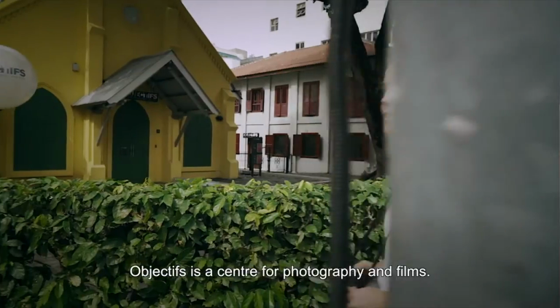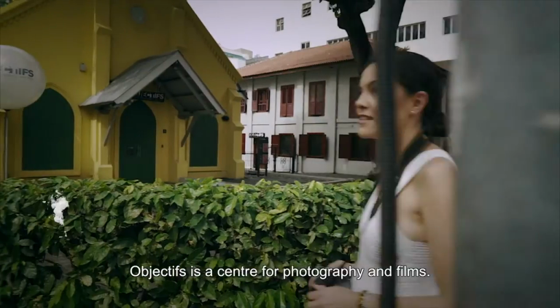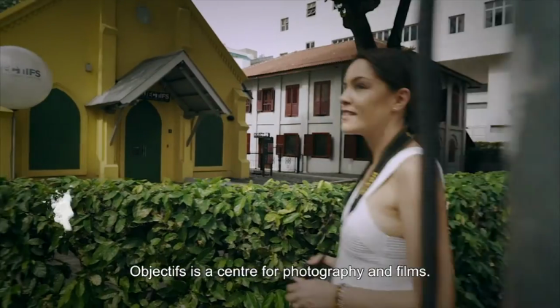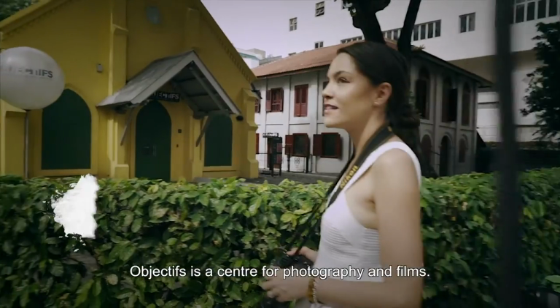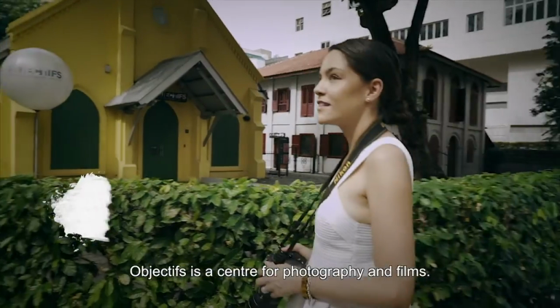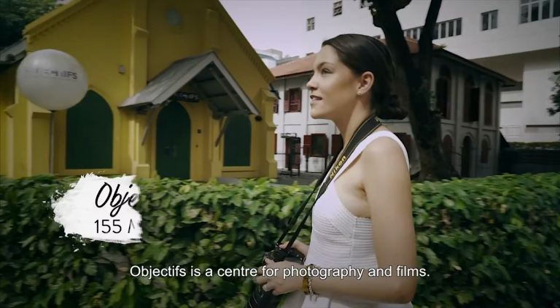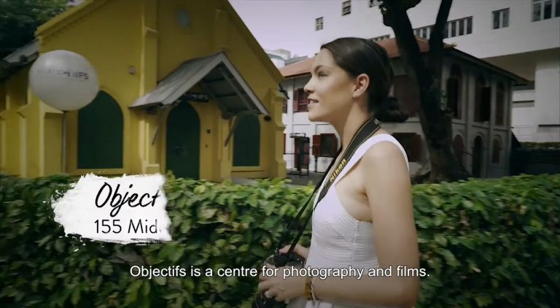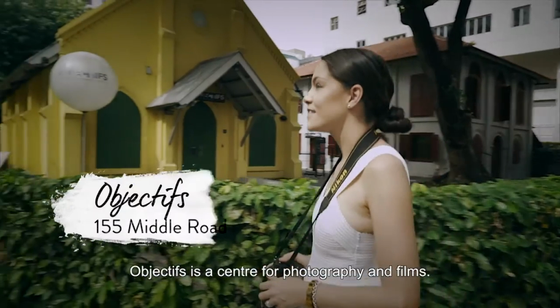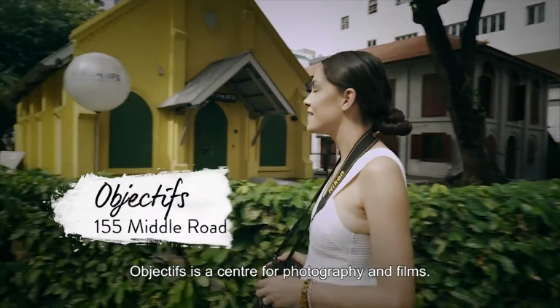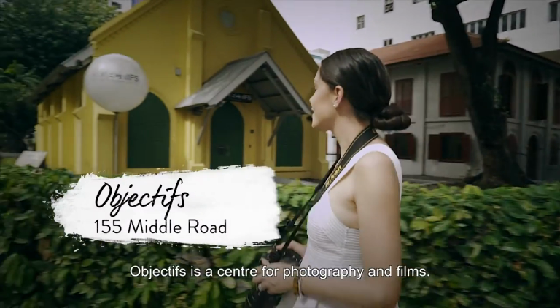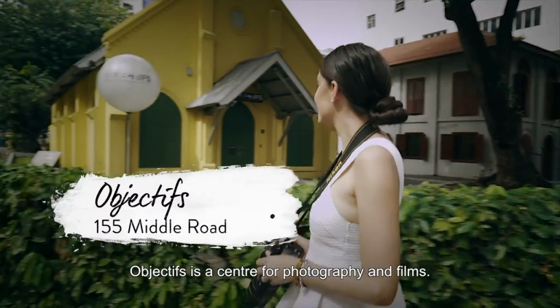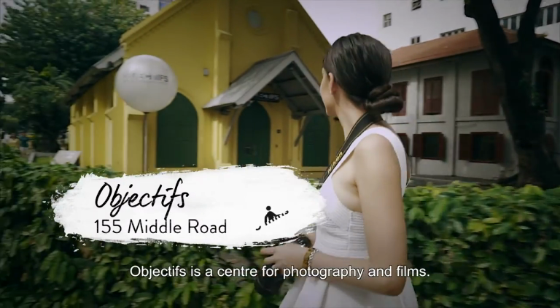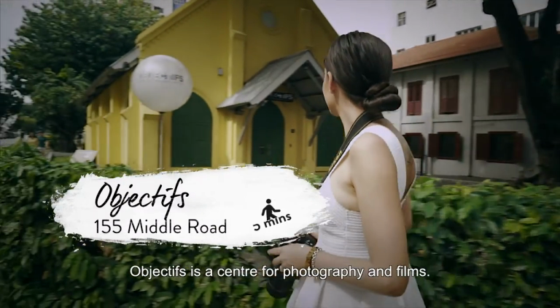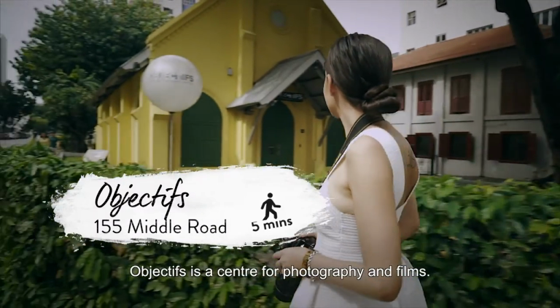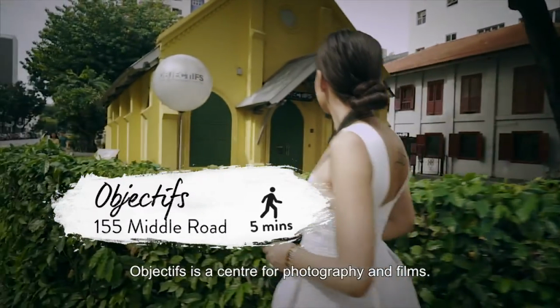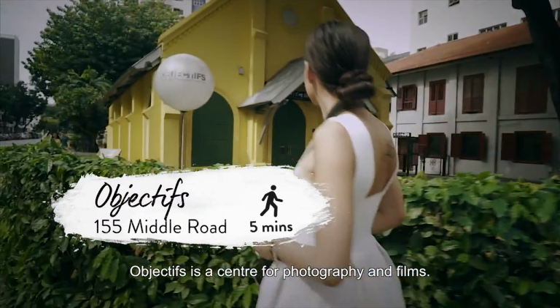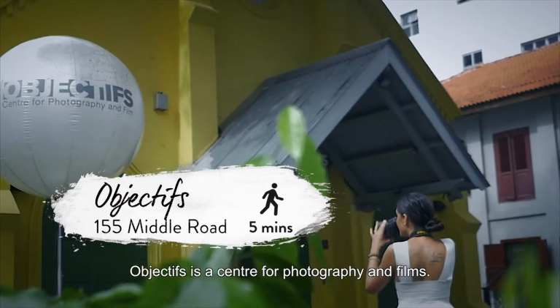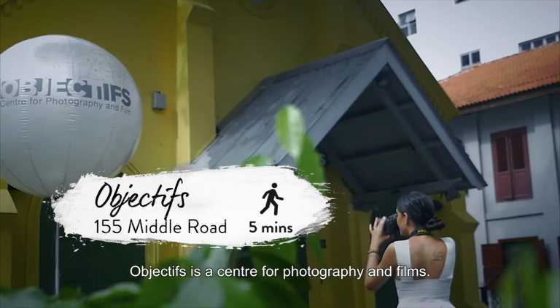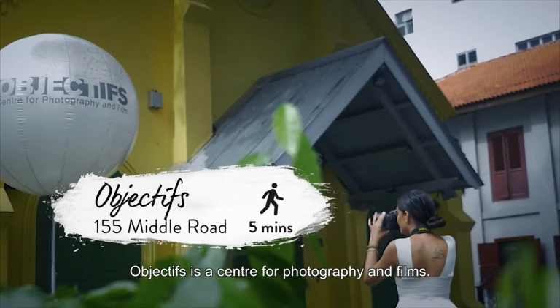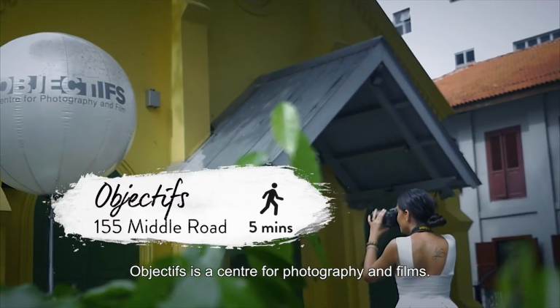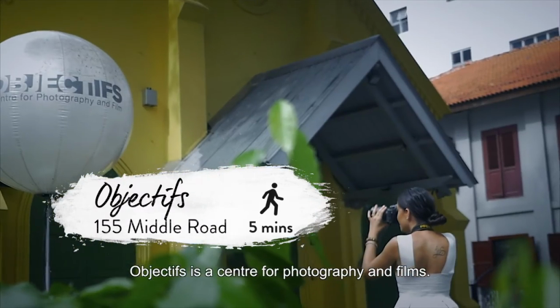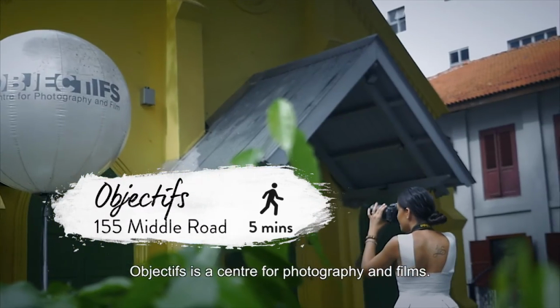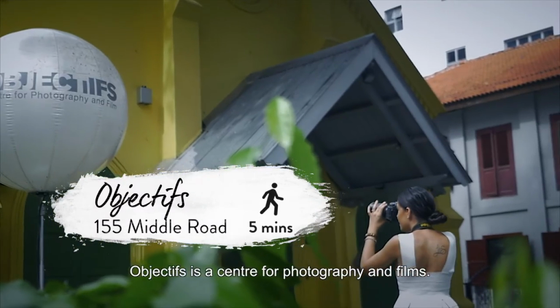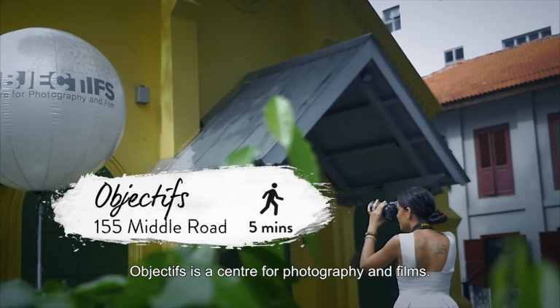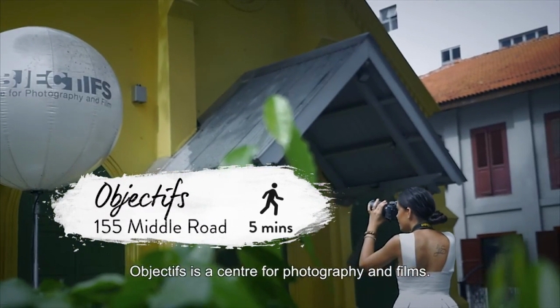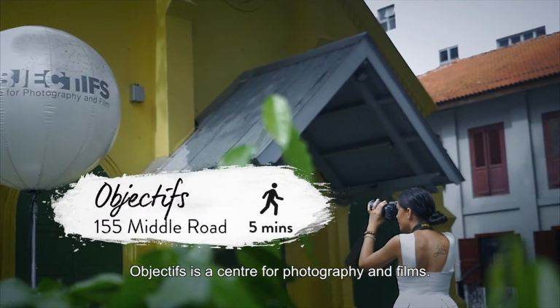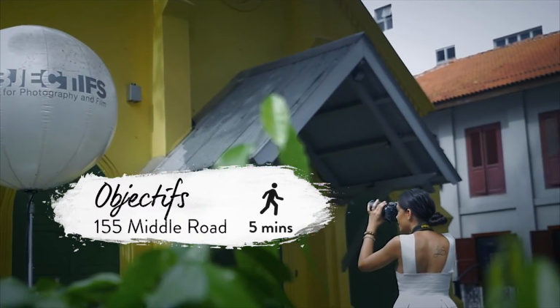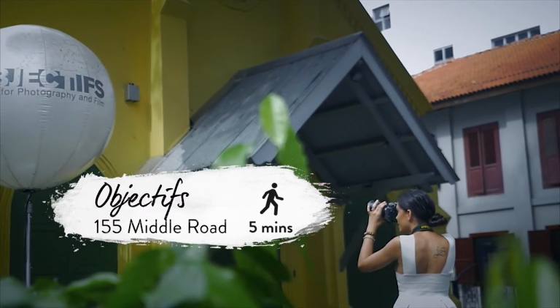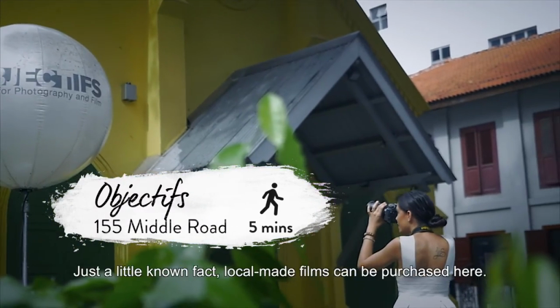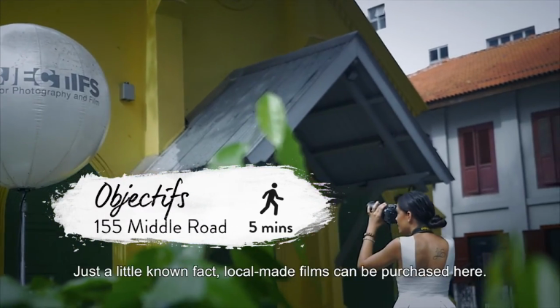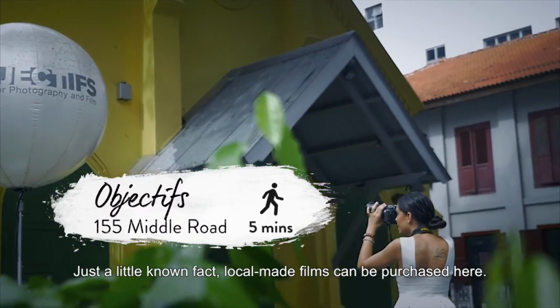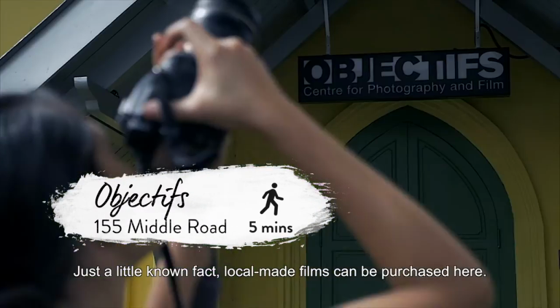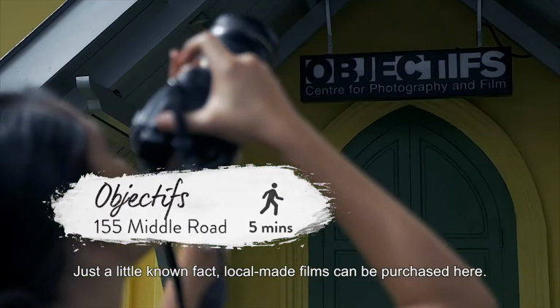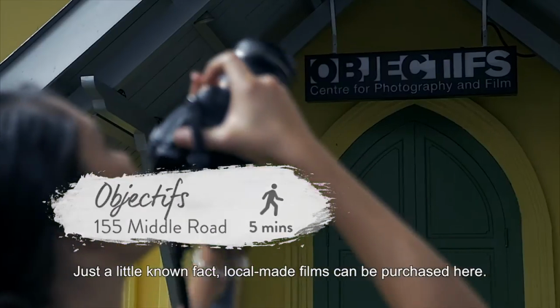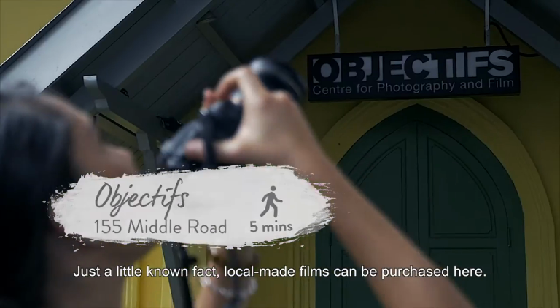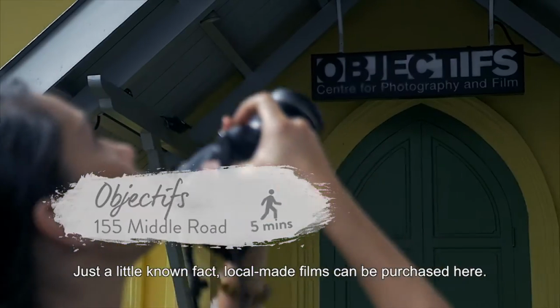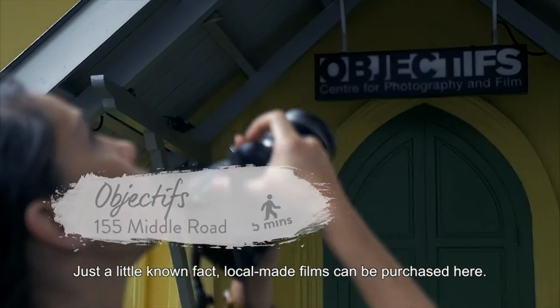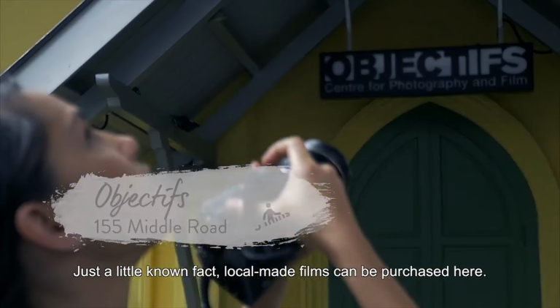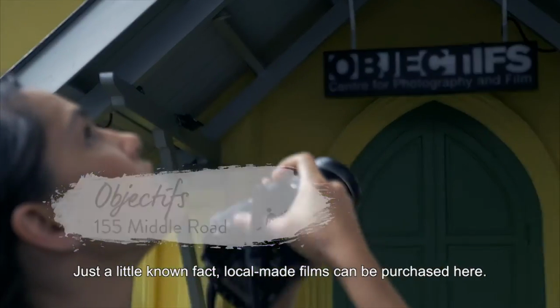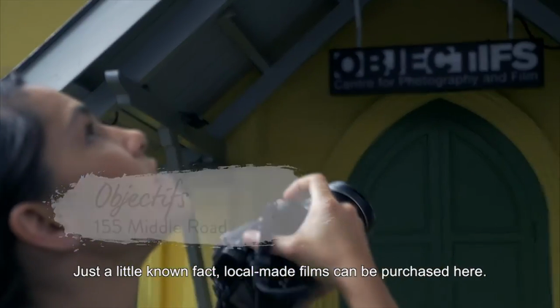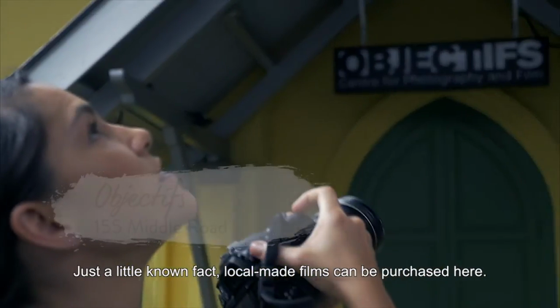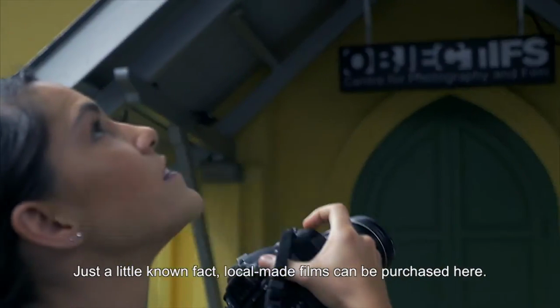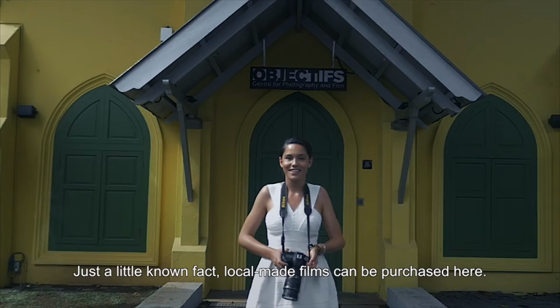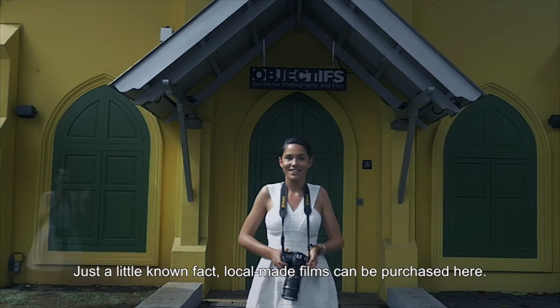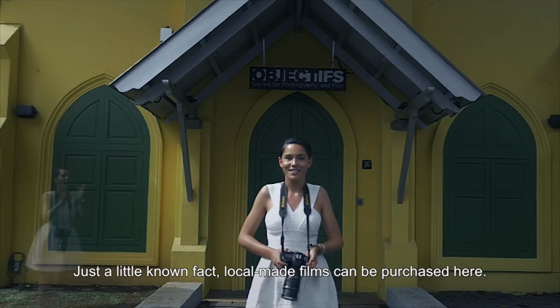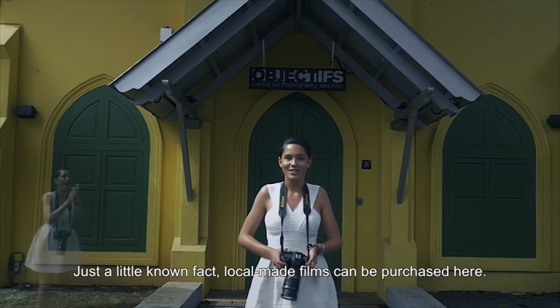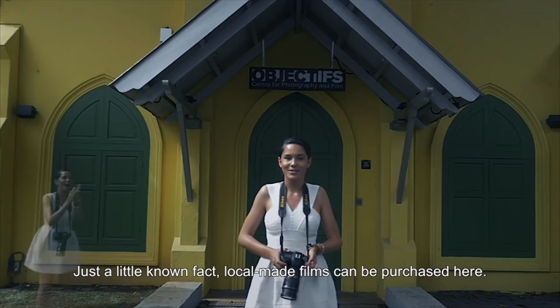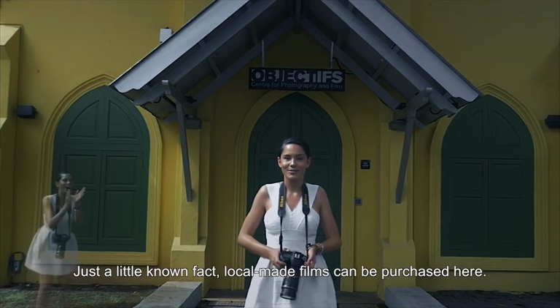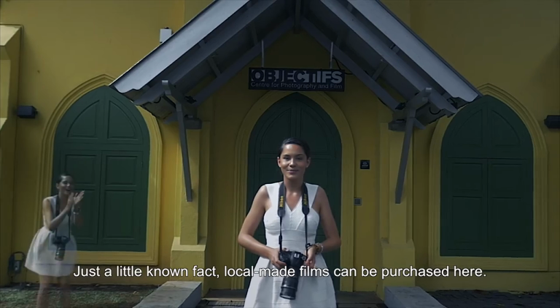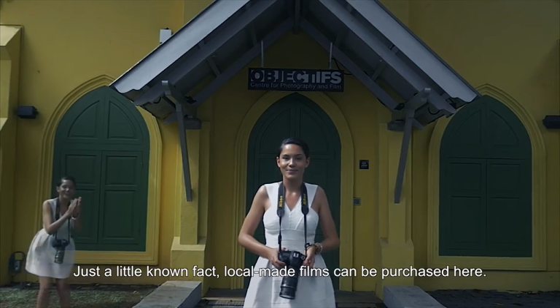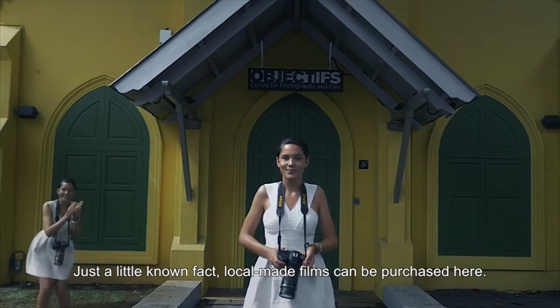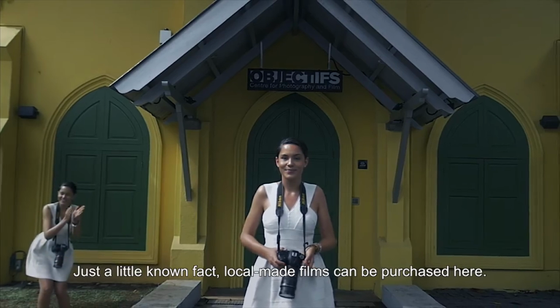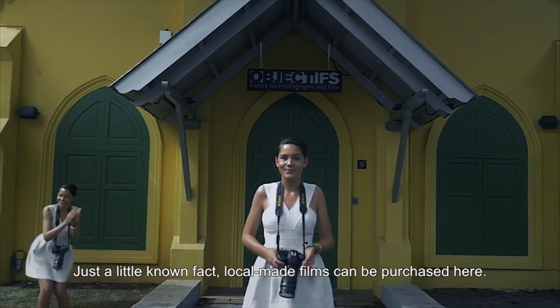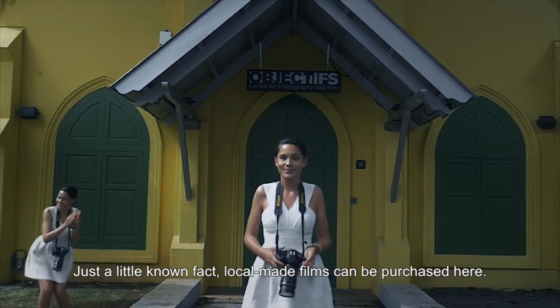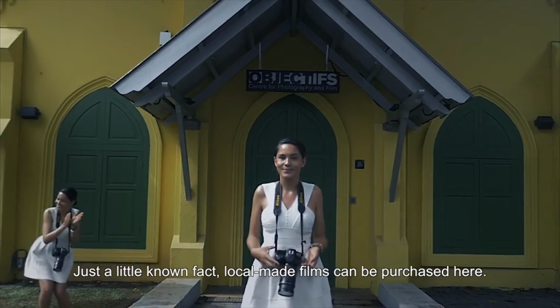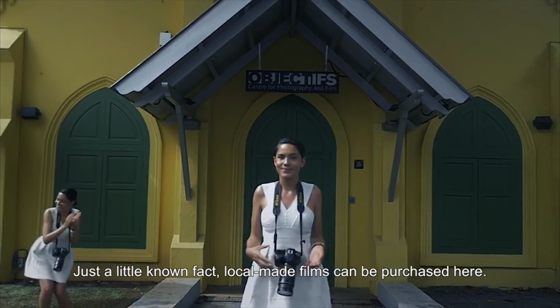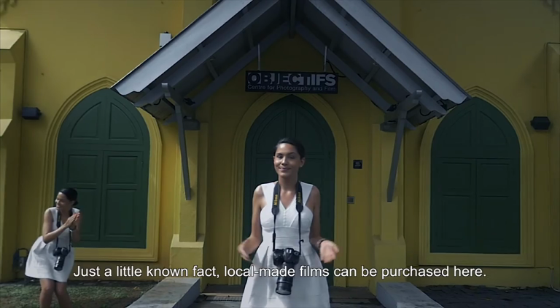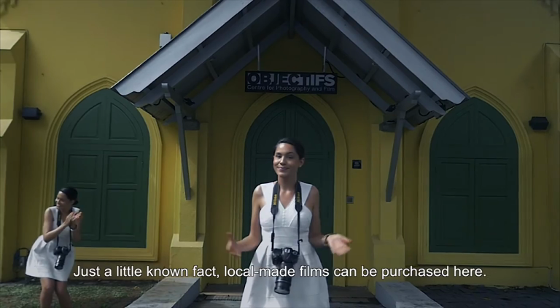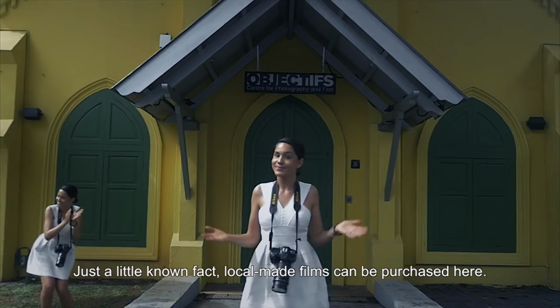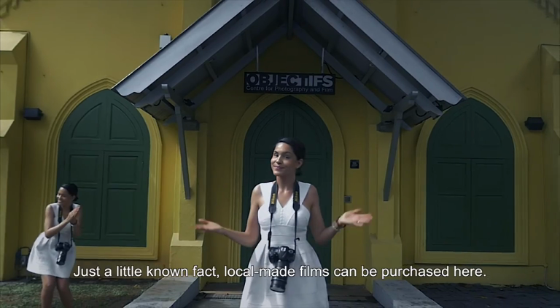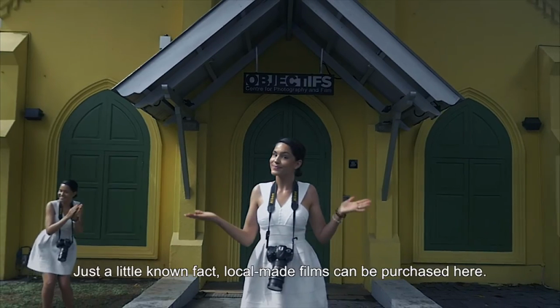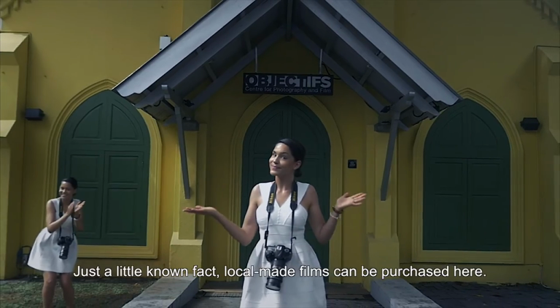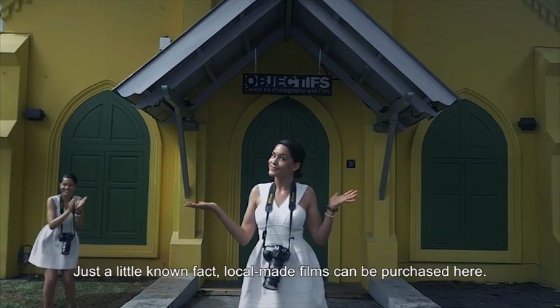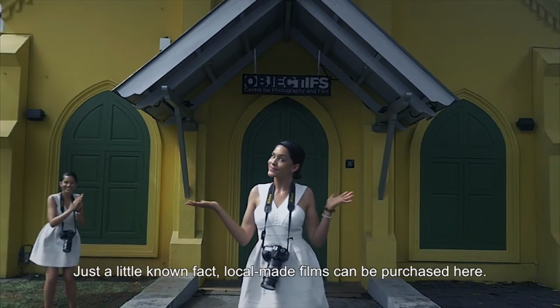Objectives is a centre for photography and films. Just a little known fact — local made films can be purchased here.